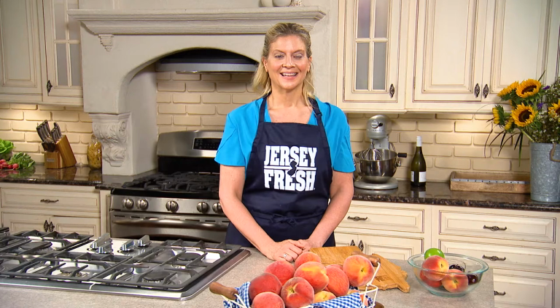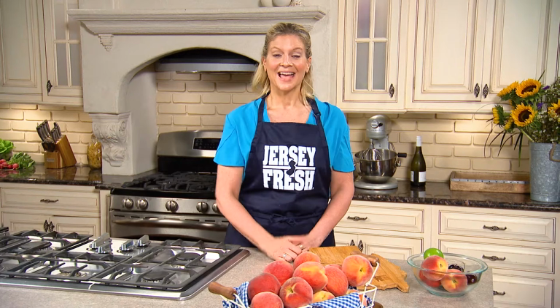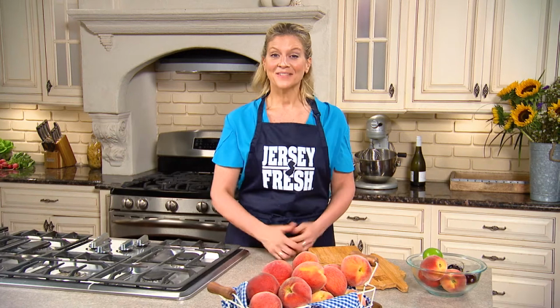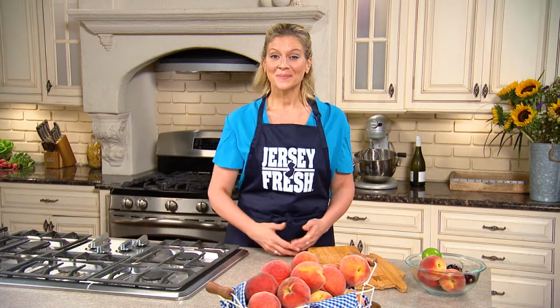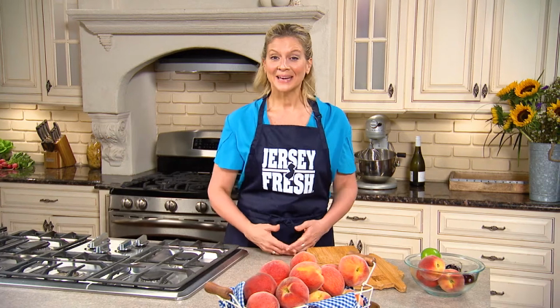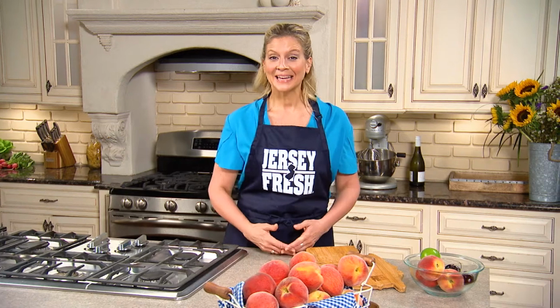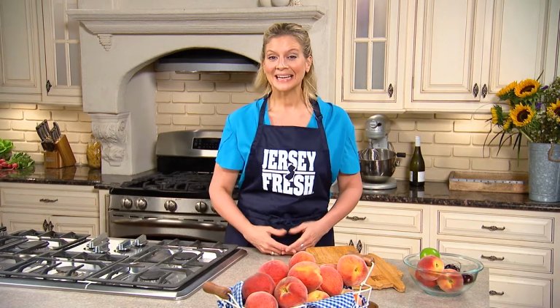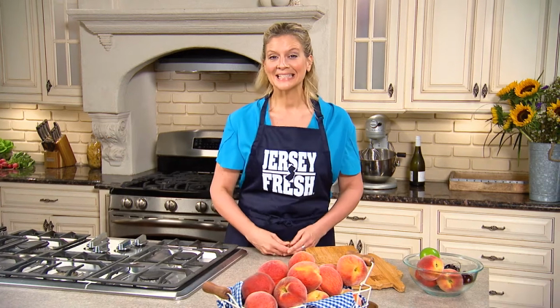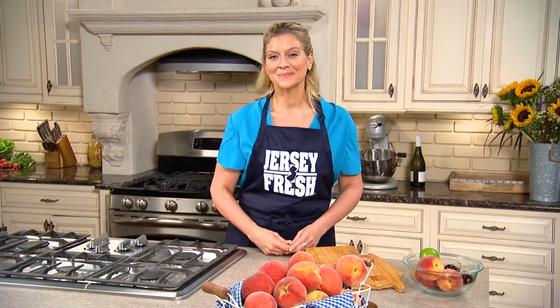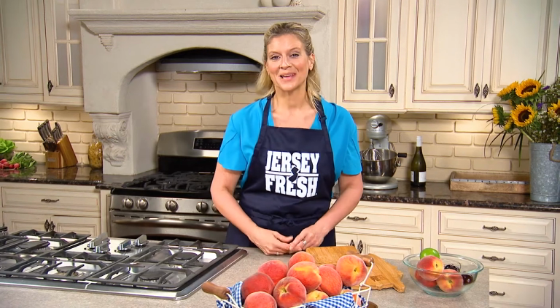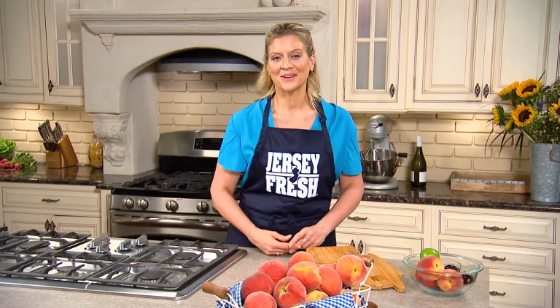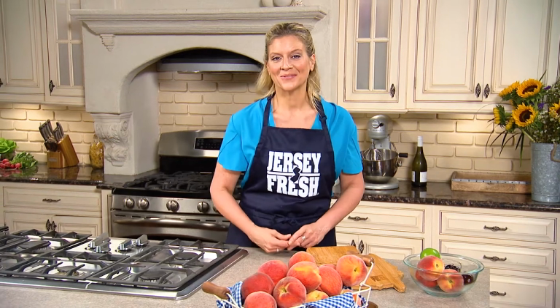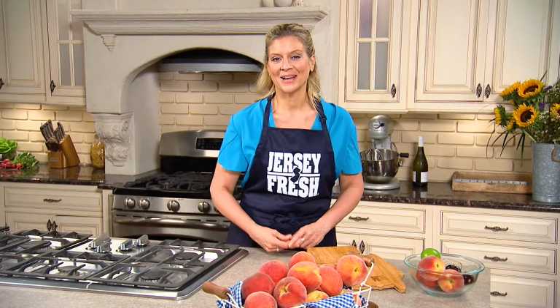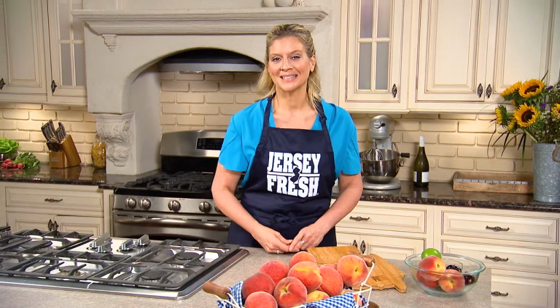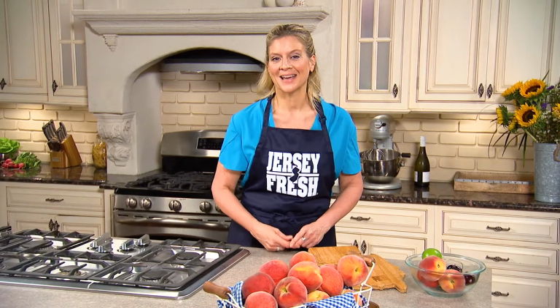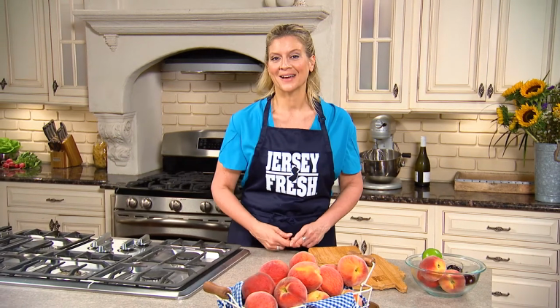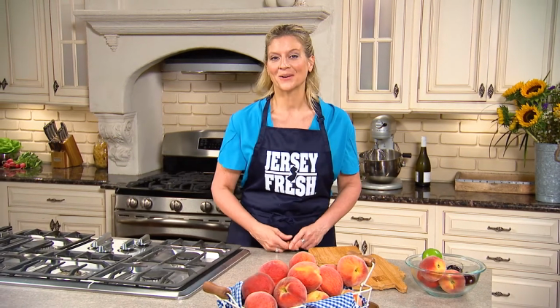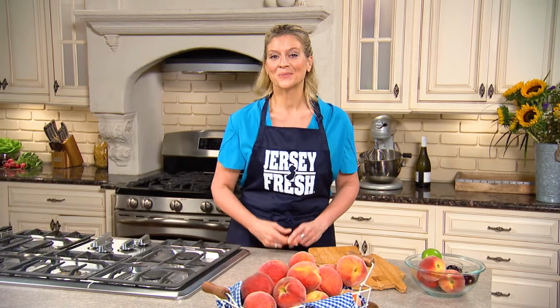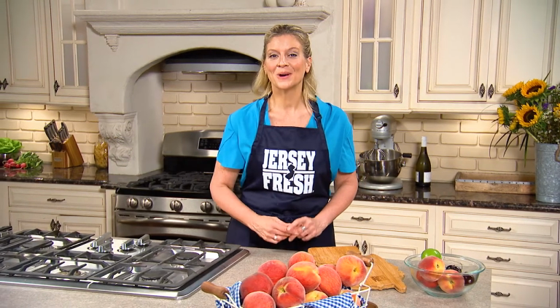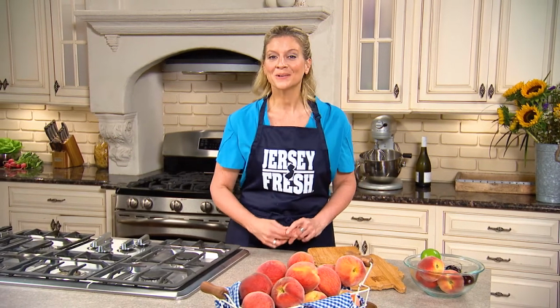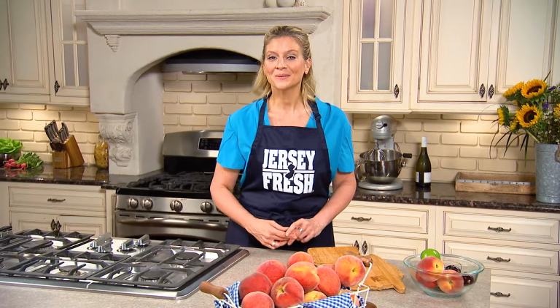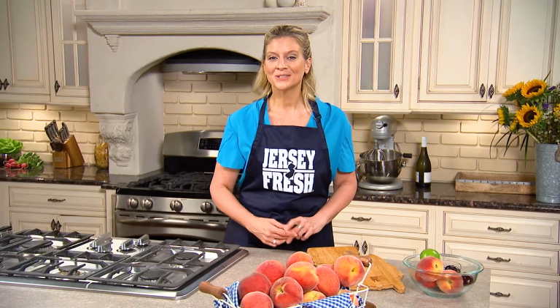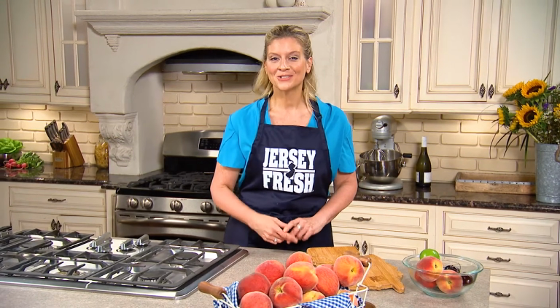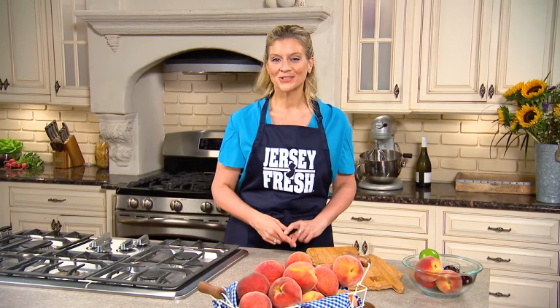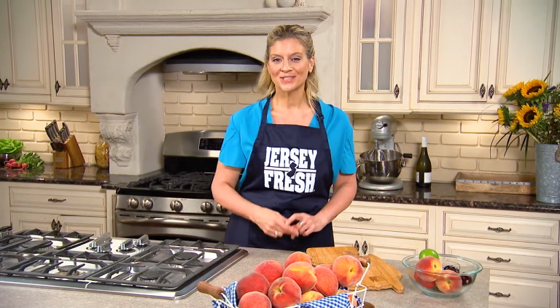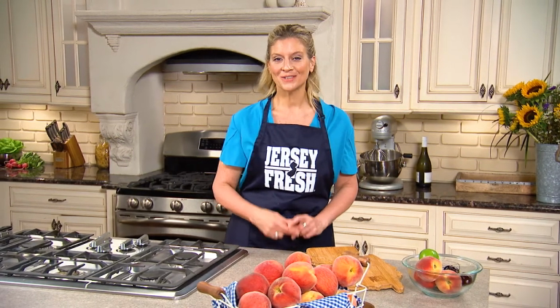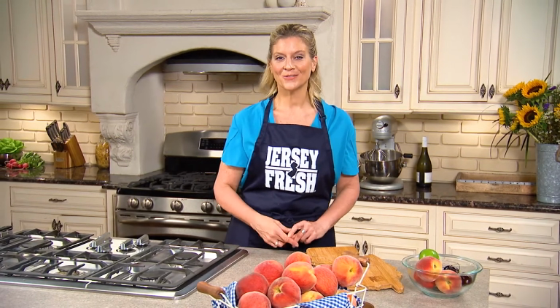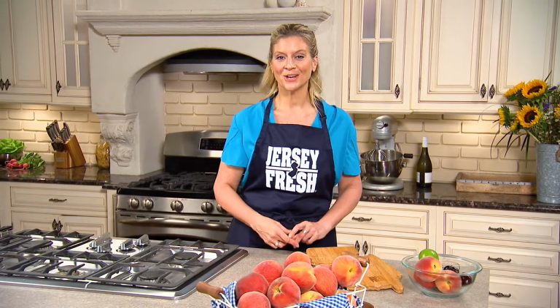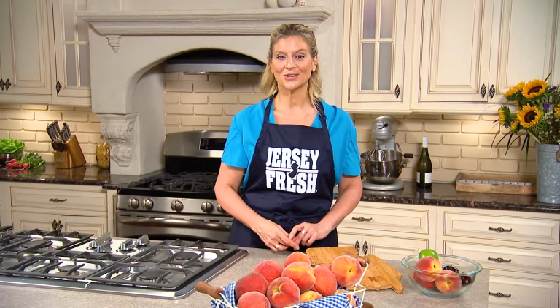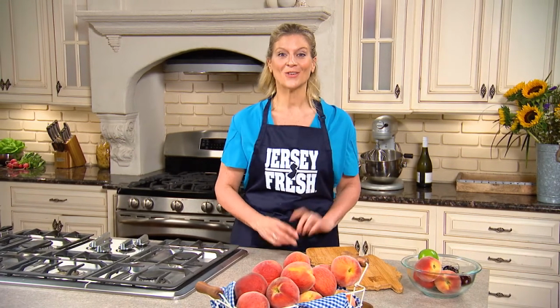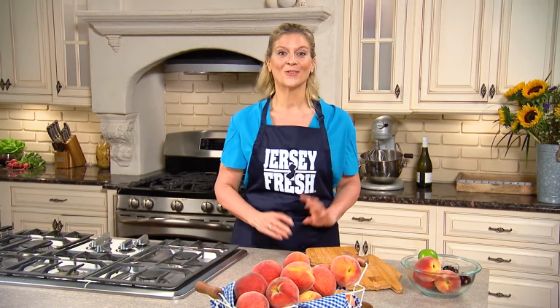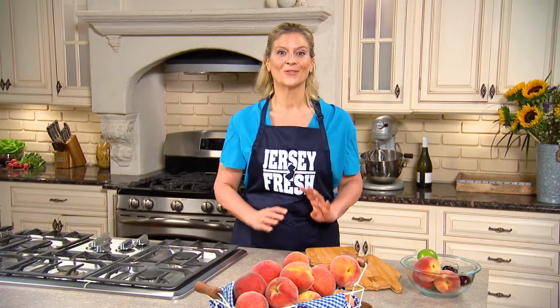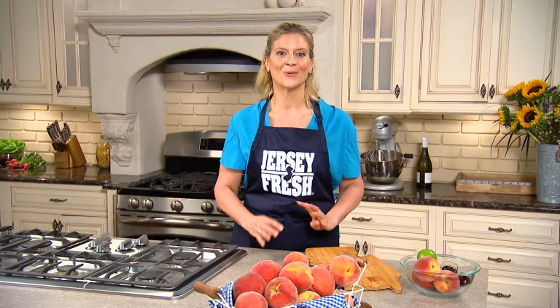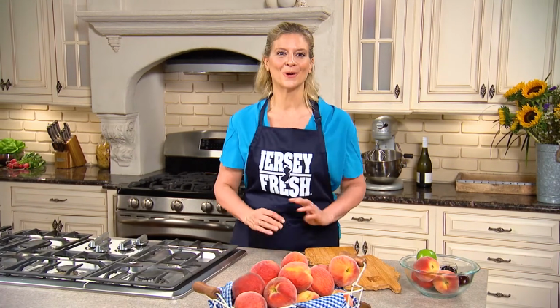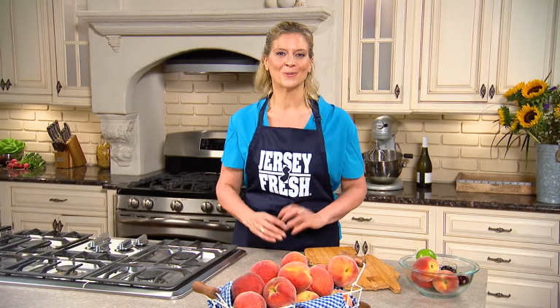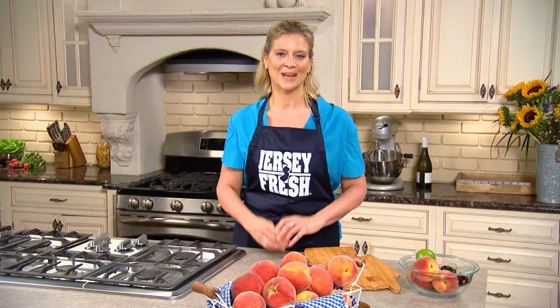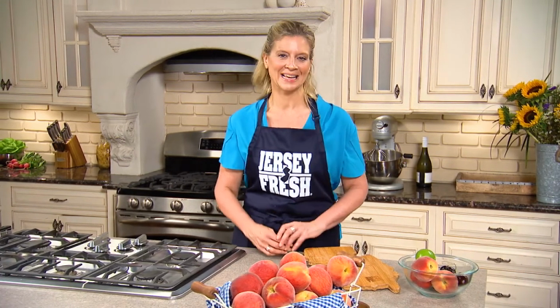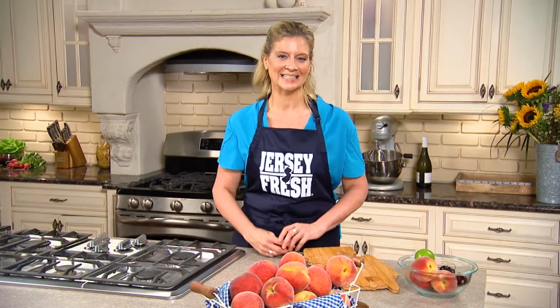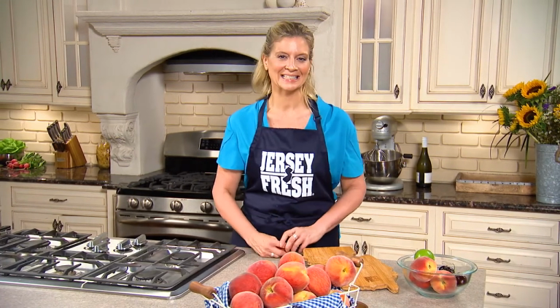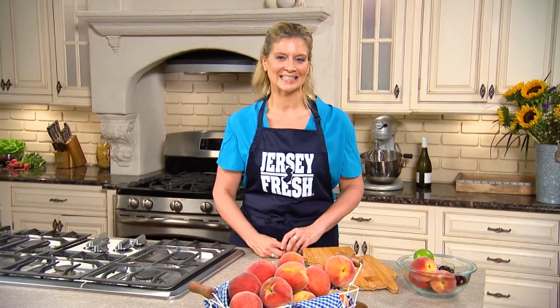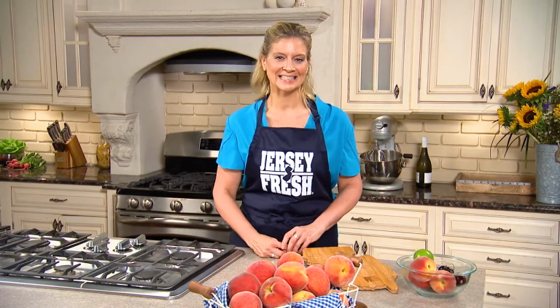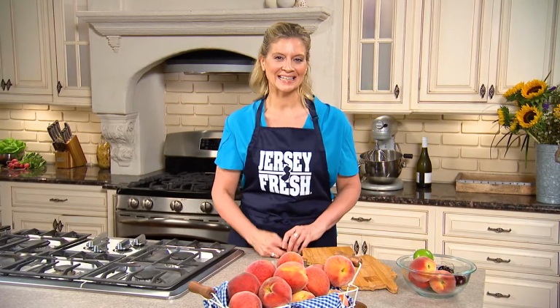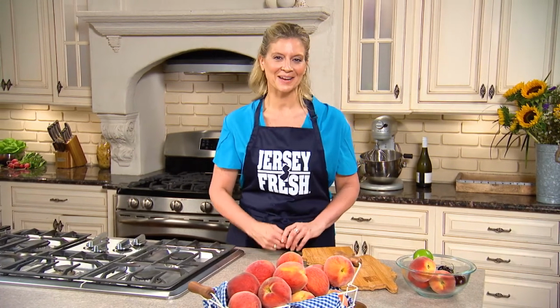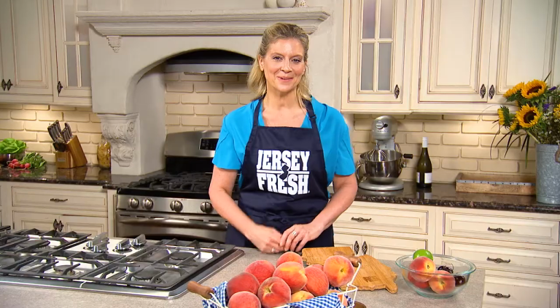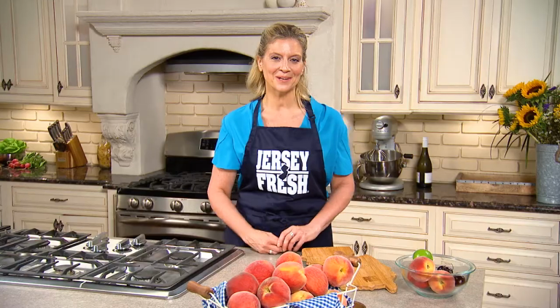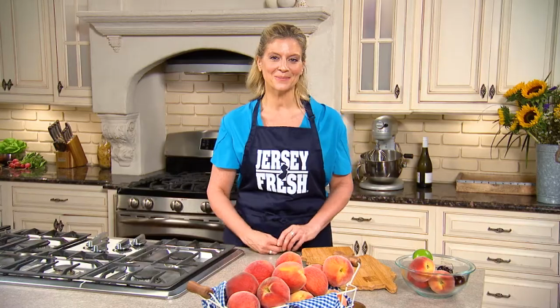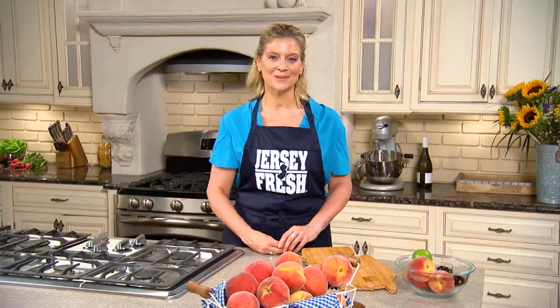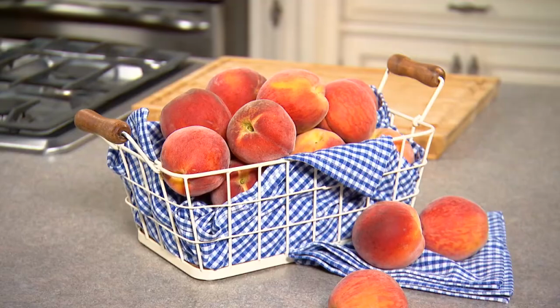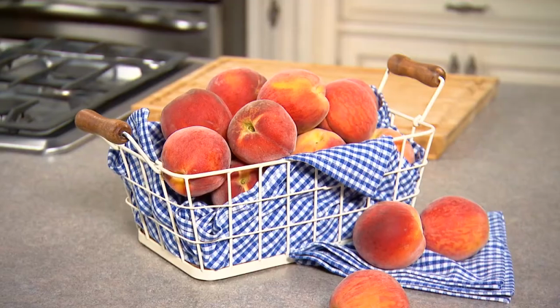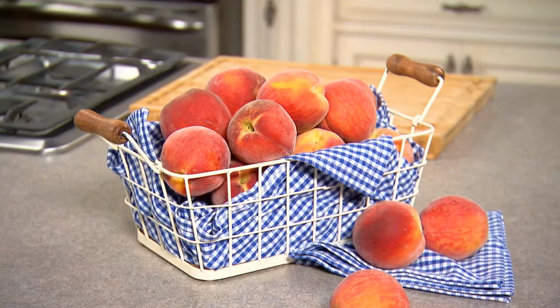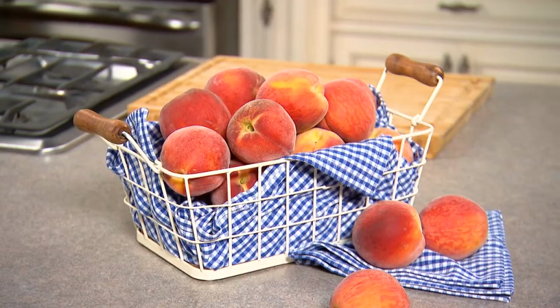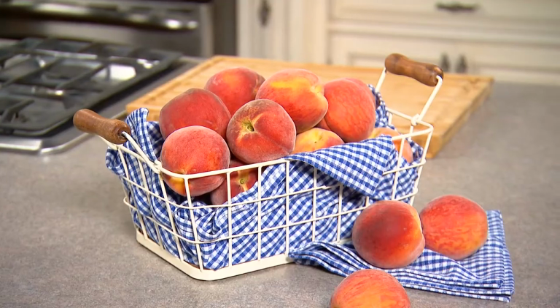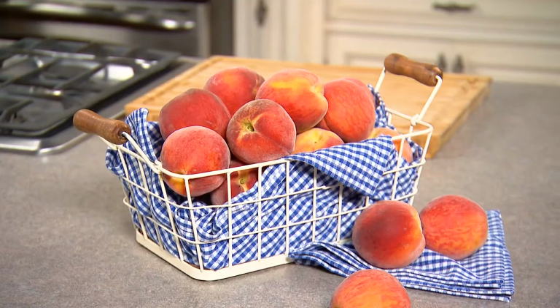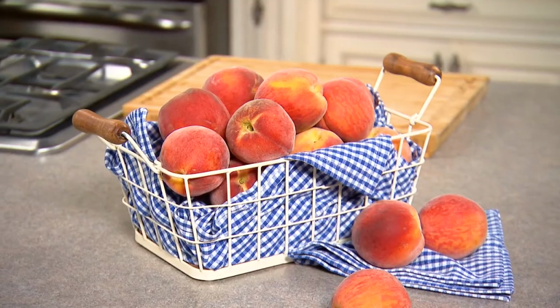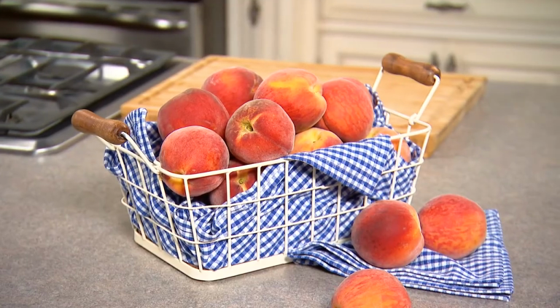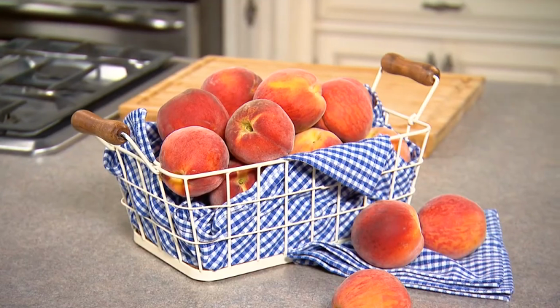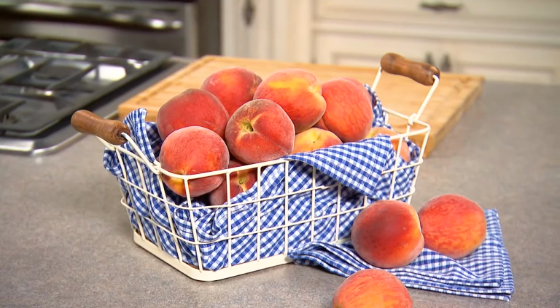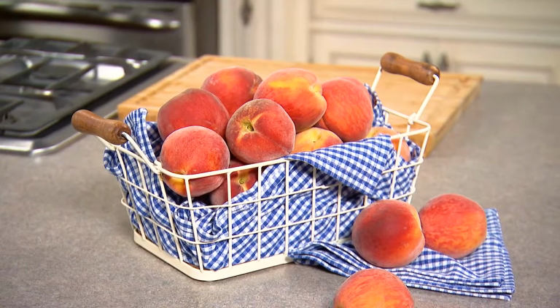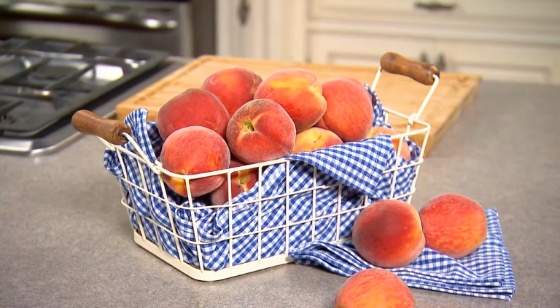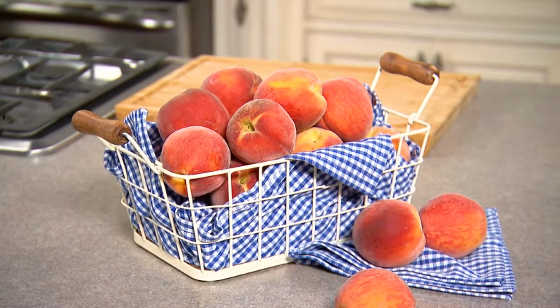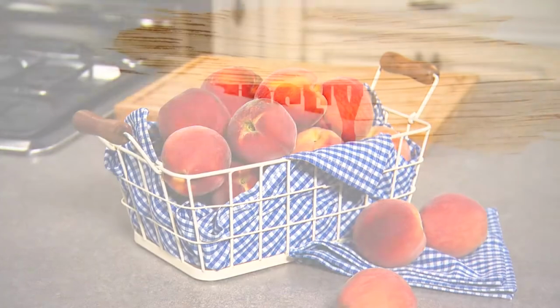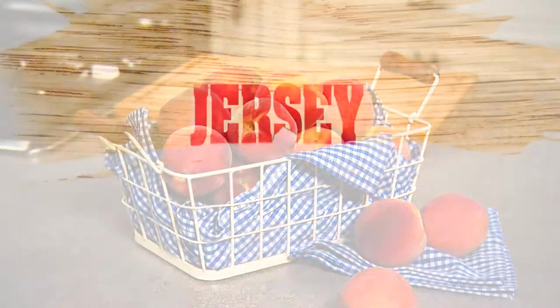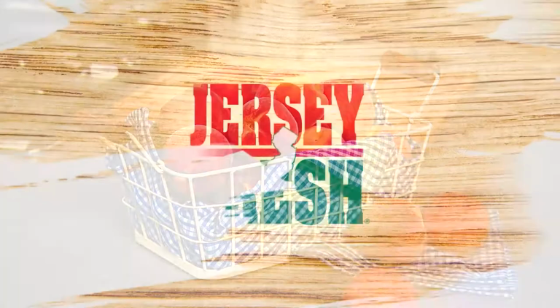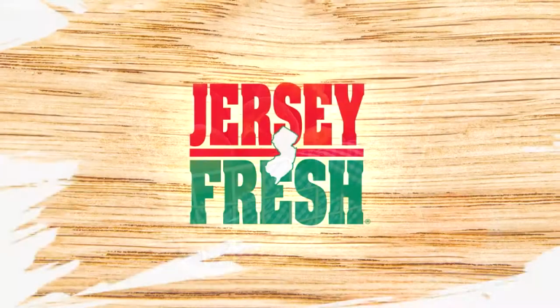Hey everybody, it's Amanda Freitag. Welcome to Jersey Fresh Four Ways. Today we're going to be working with Jersey Fresh peaches.